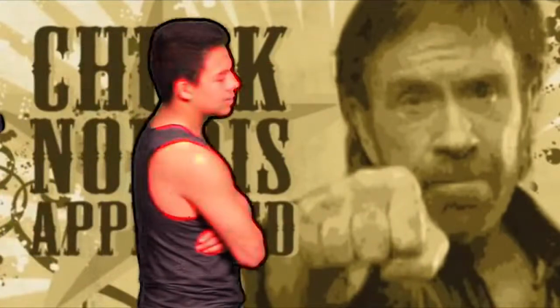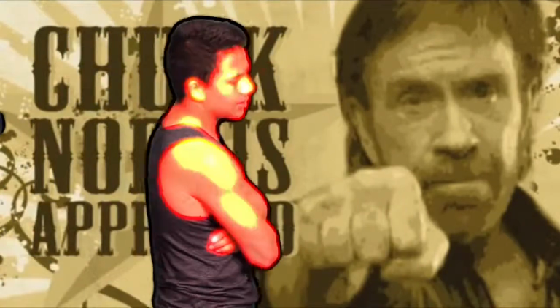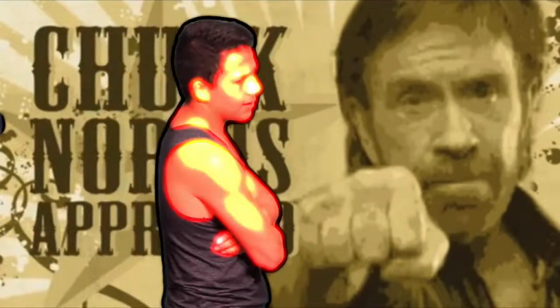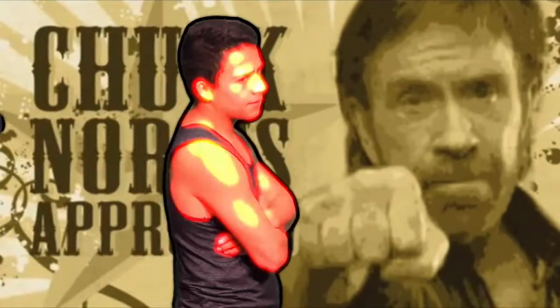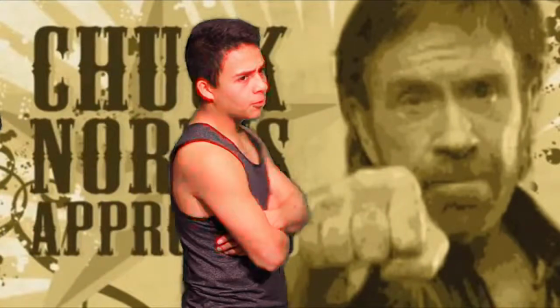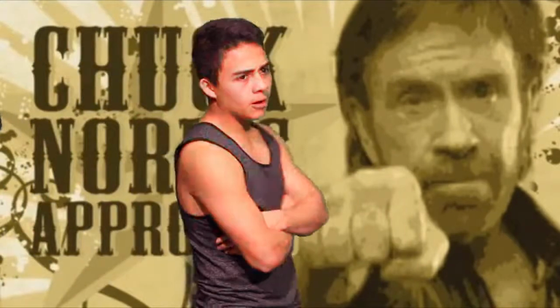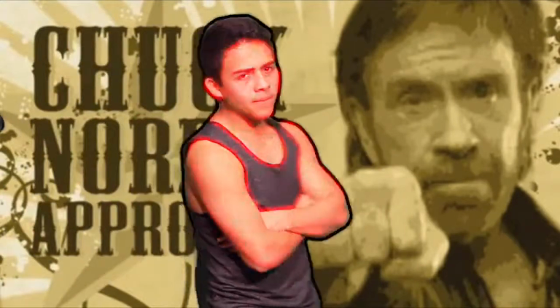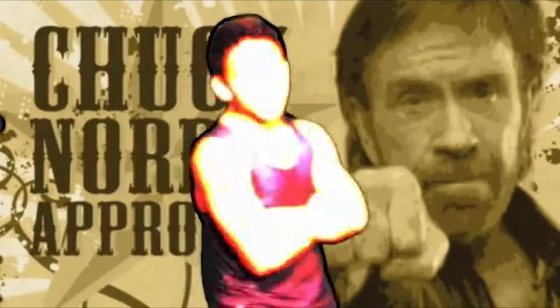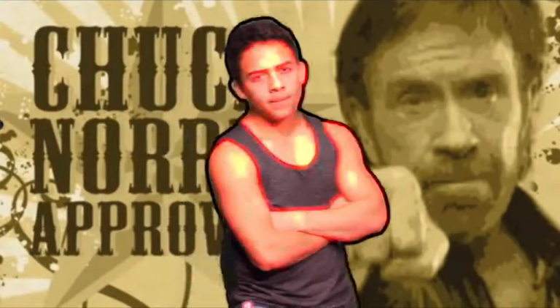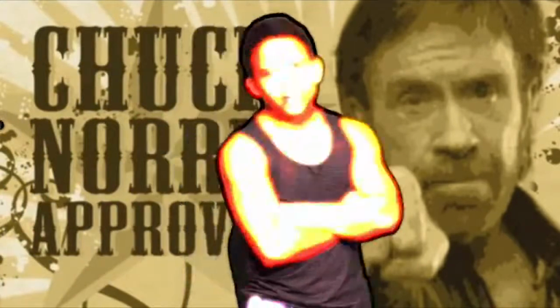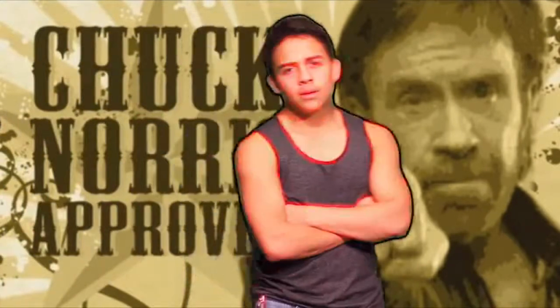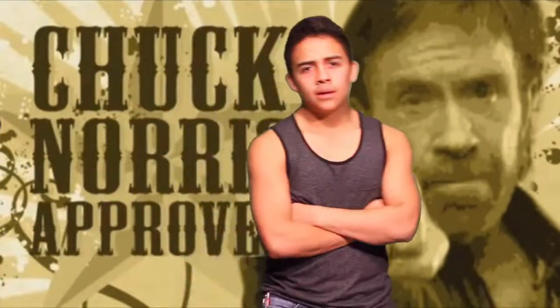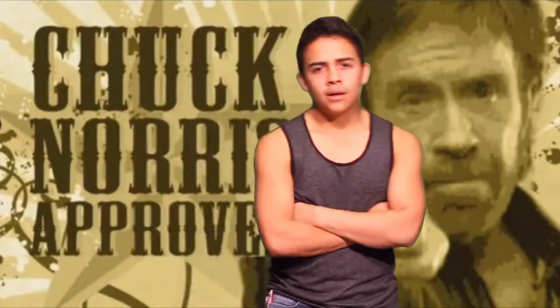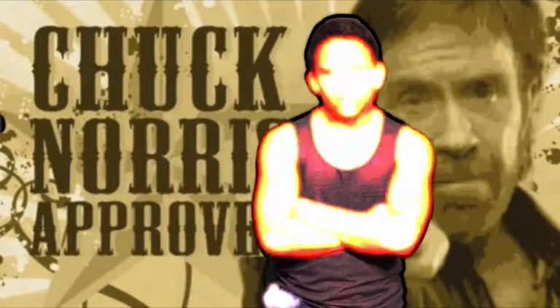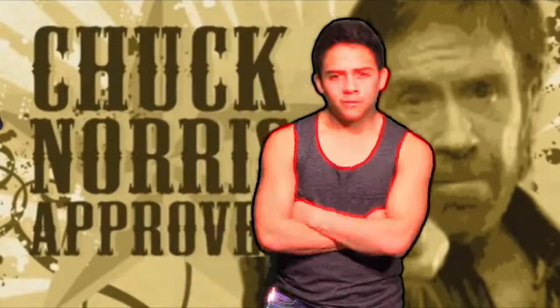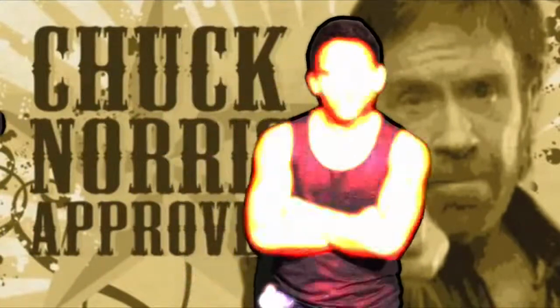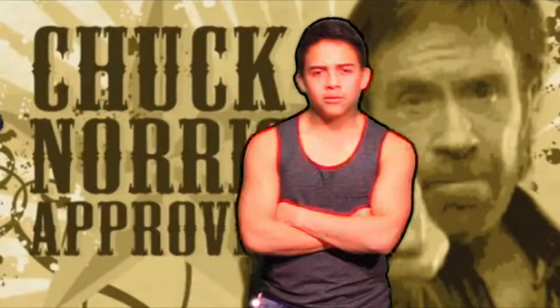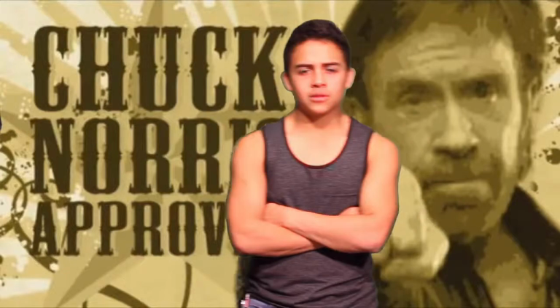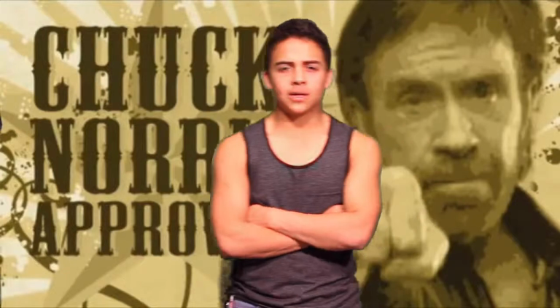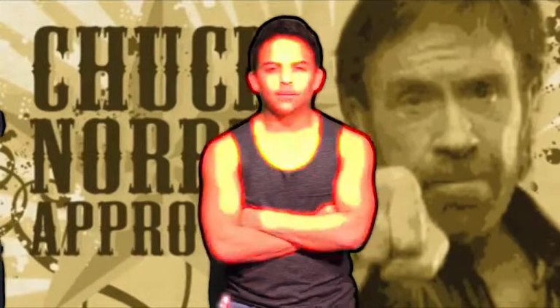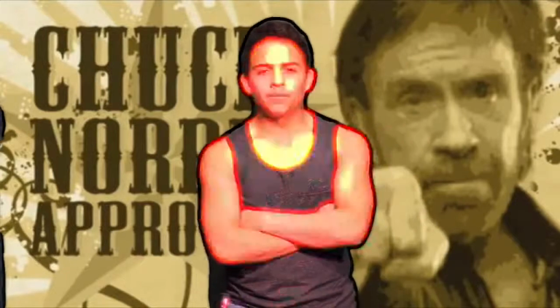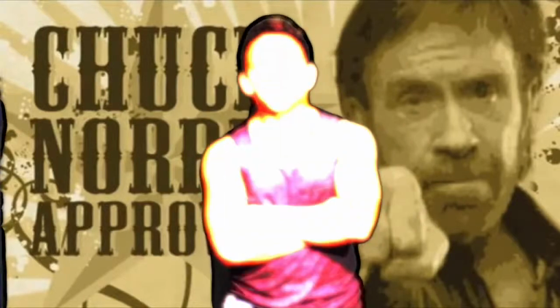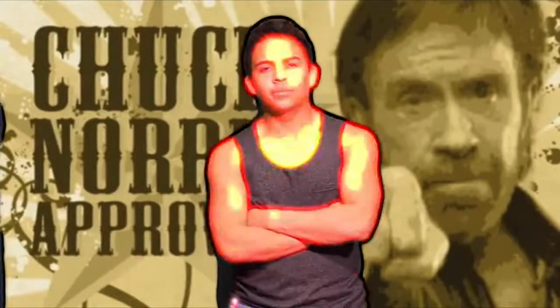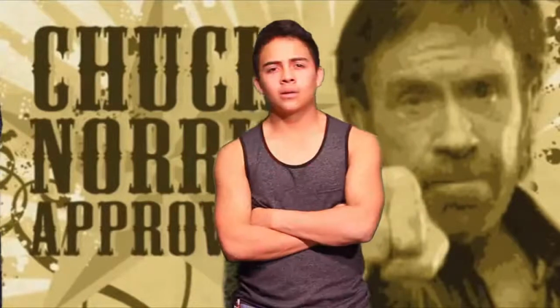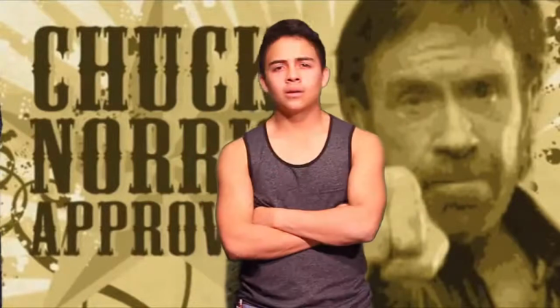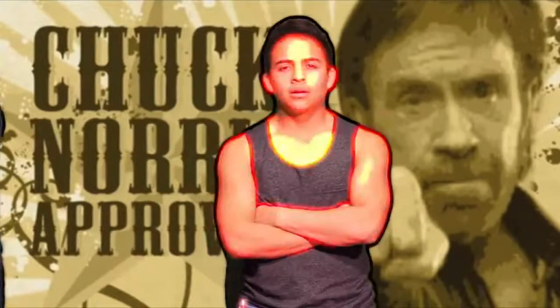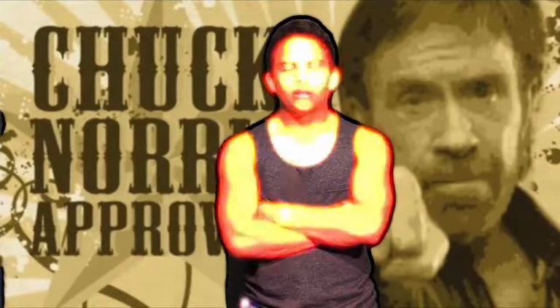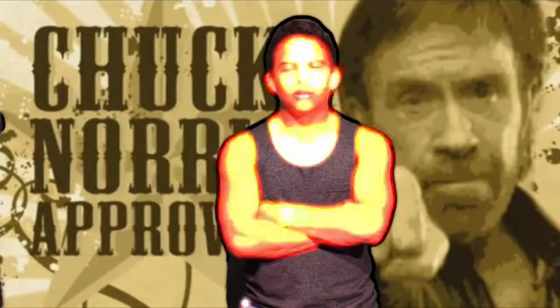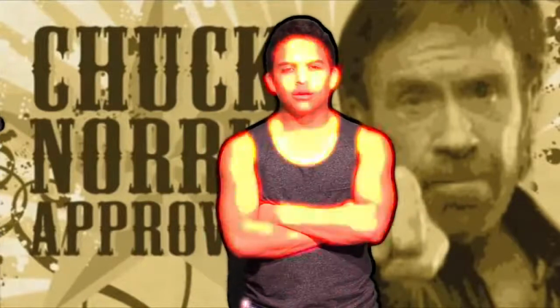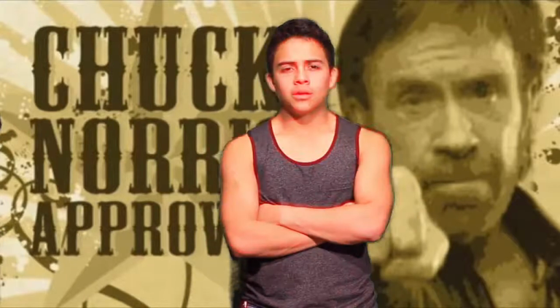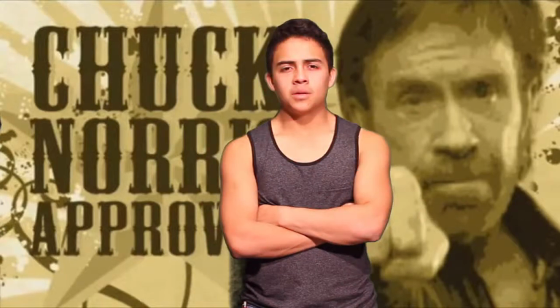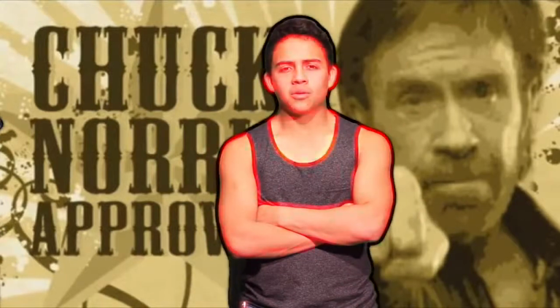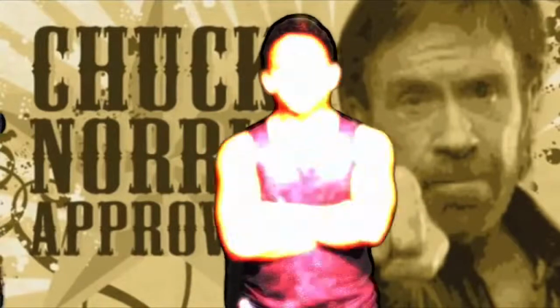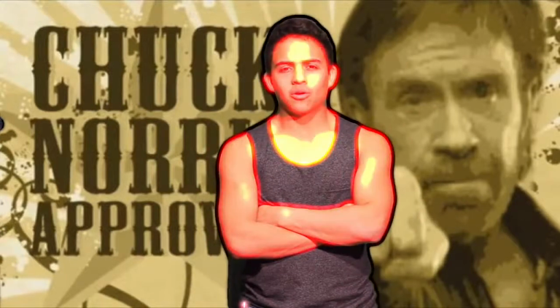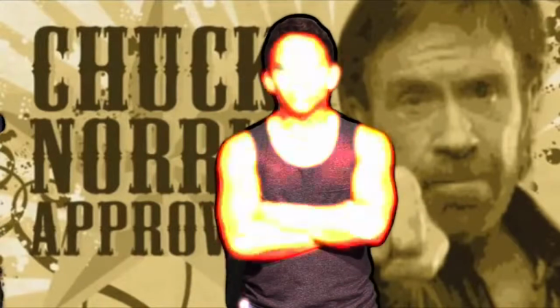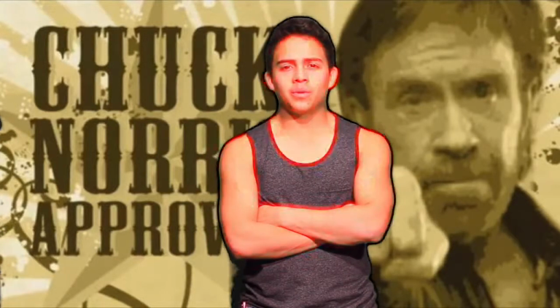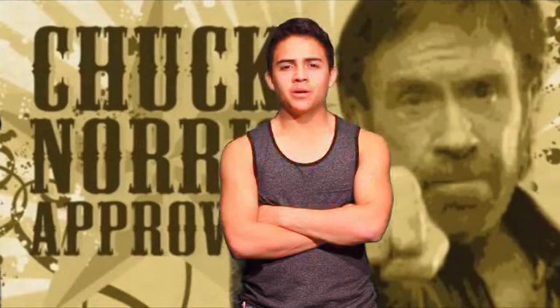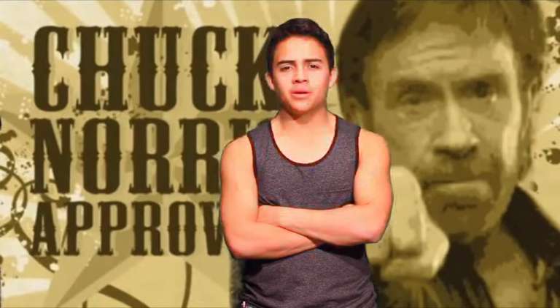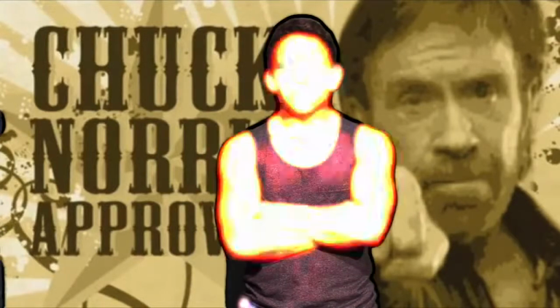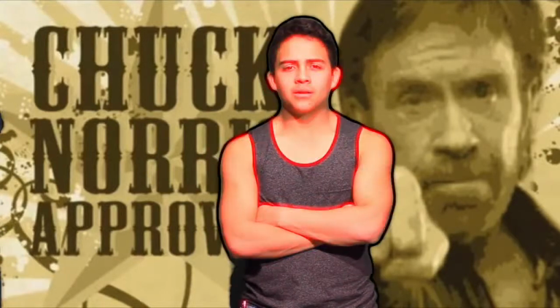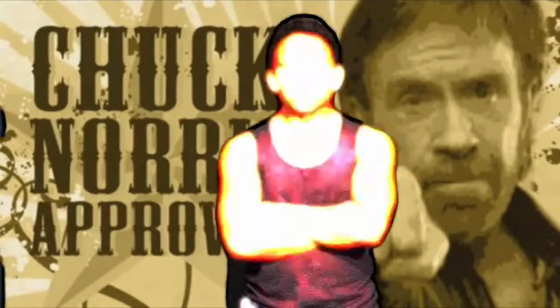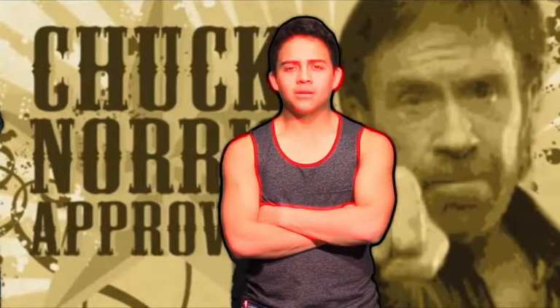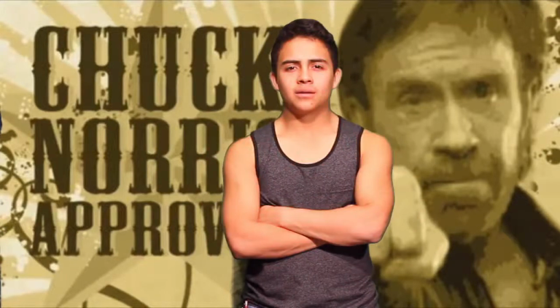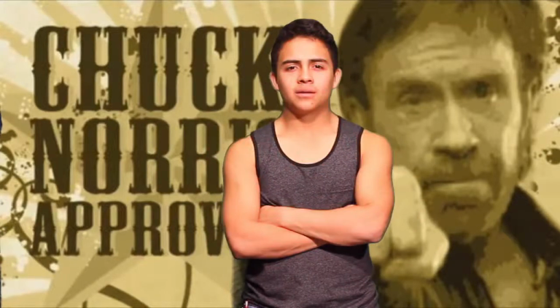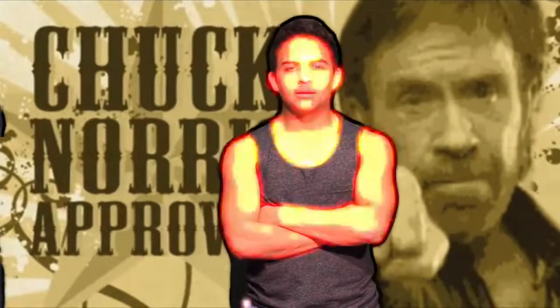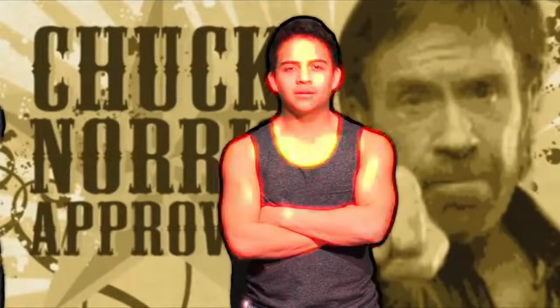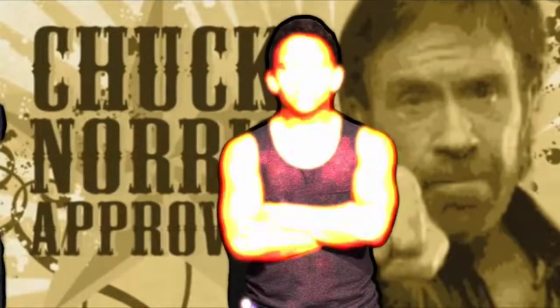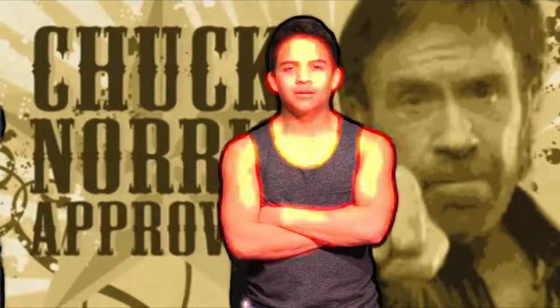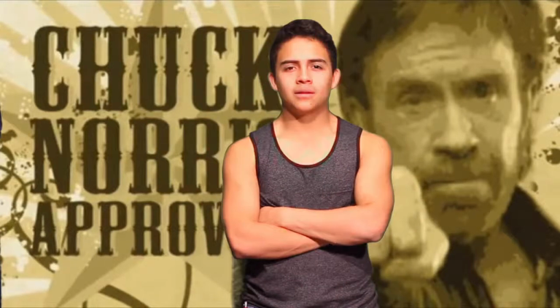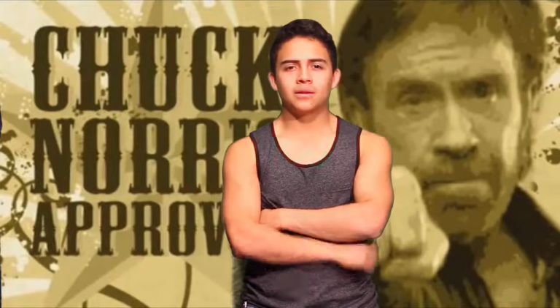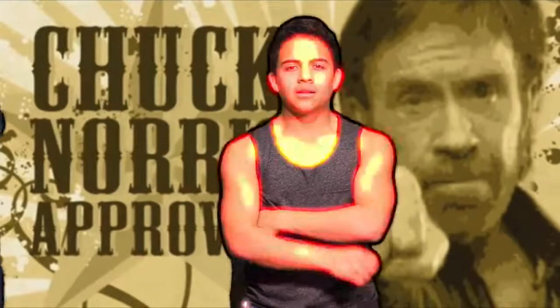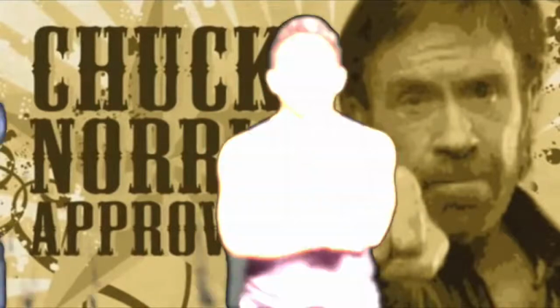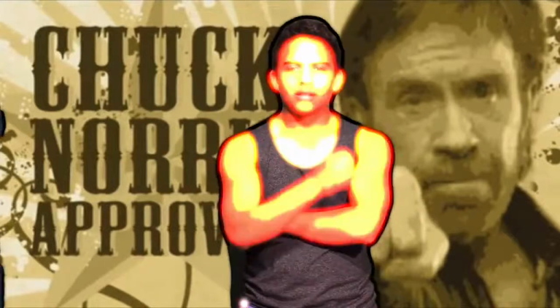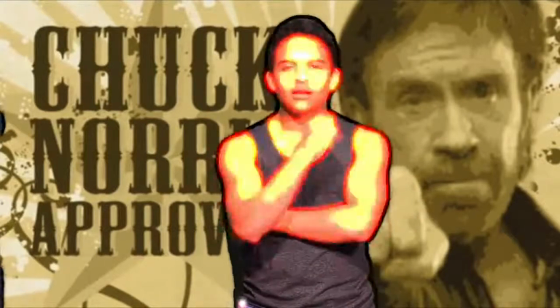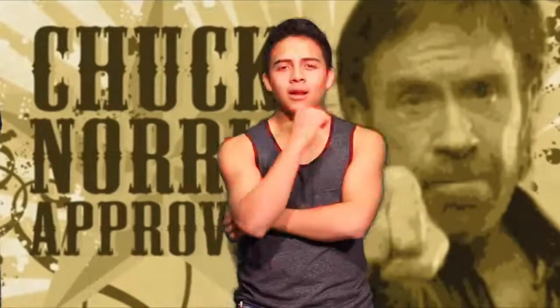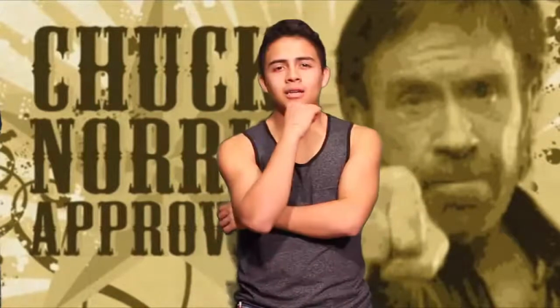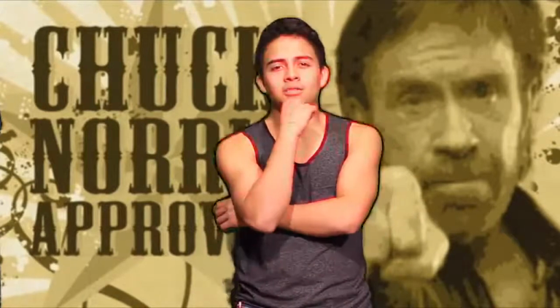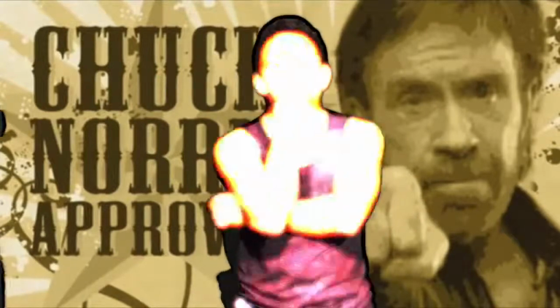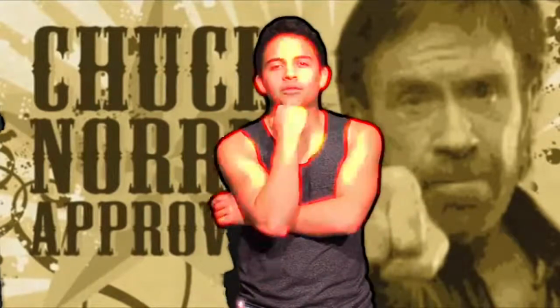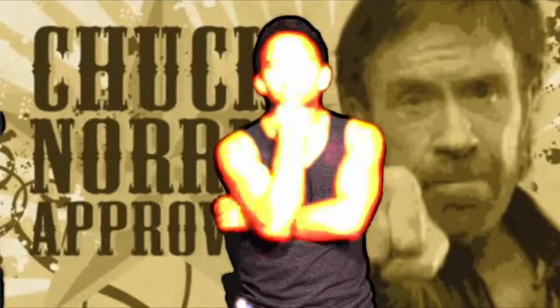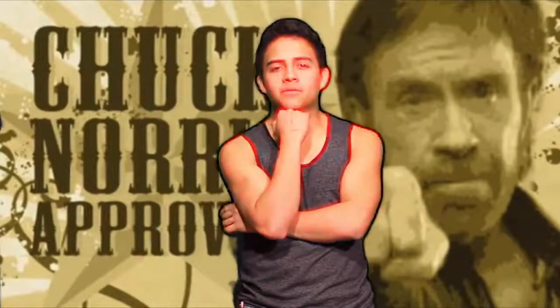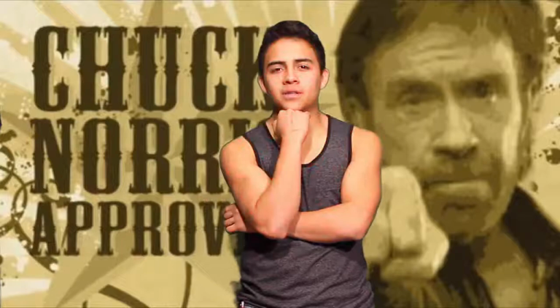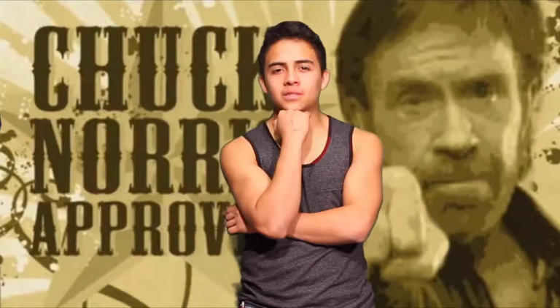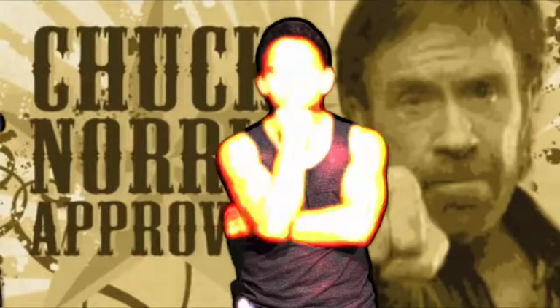Step four and the final step: you must grow a beard — that hides your third fist.